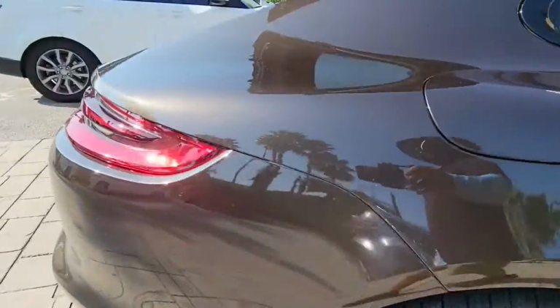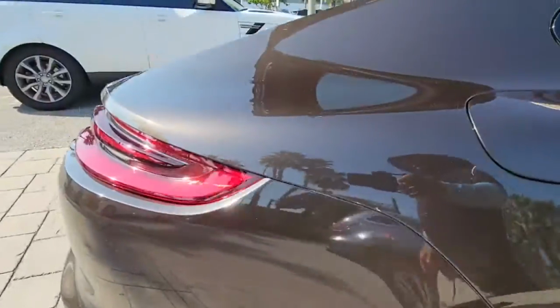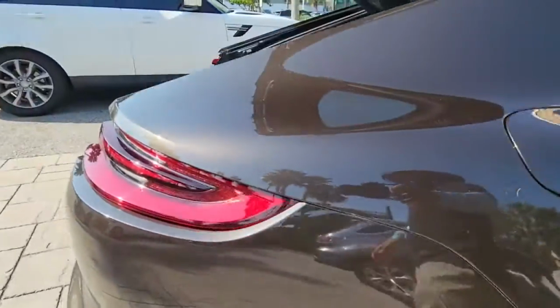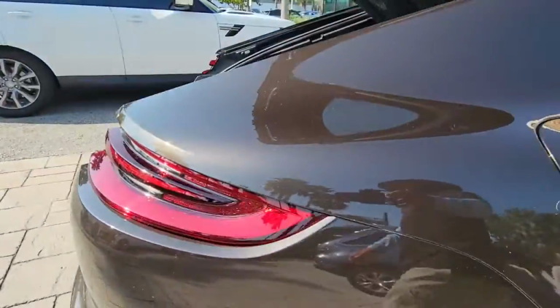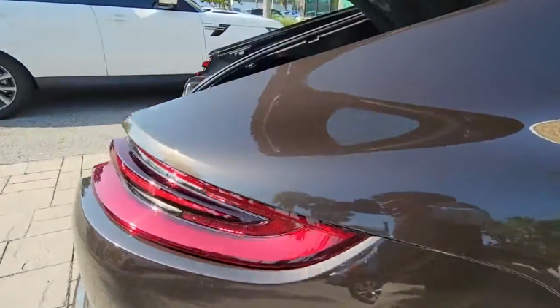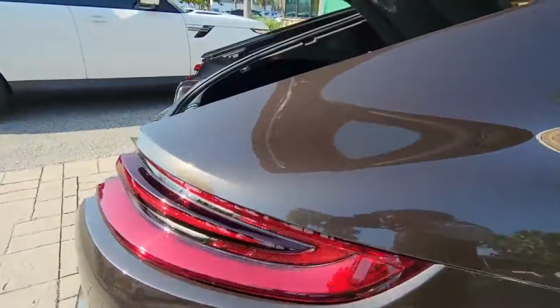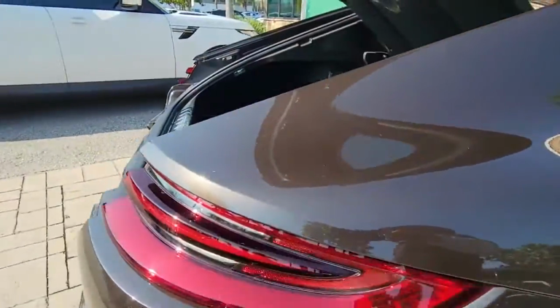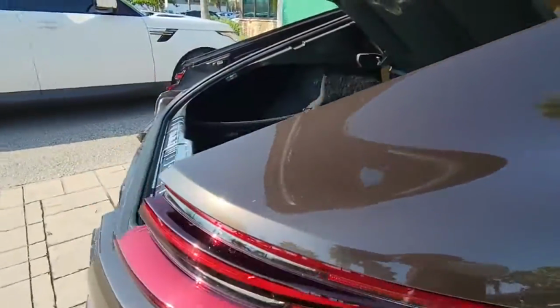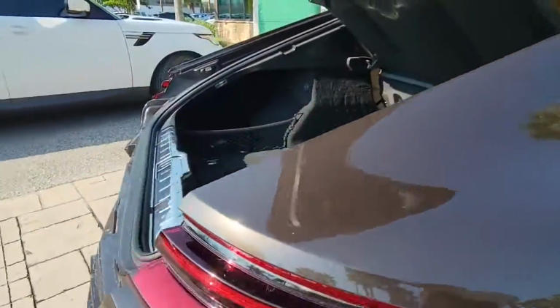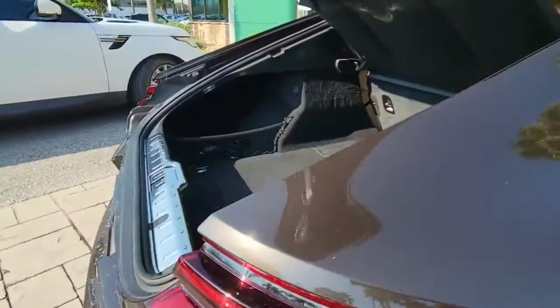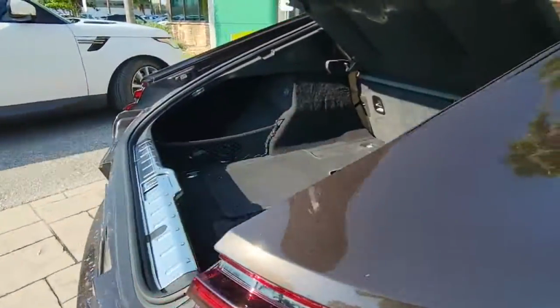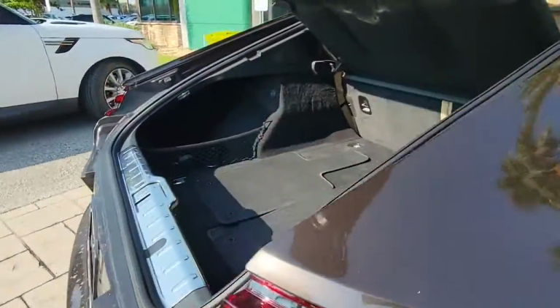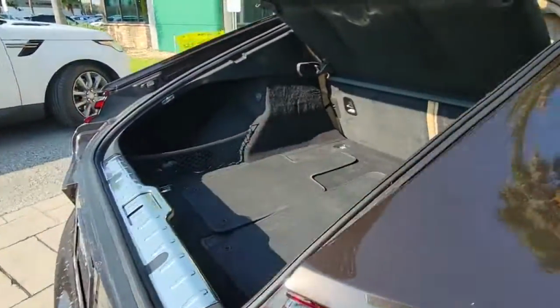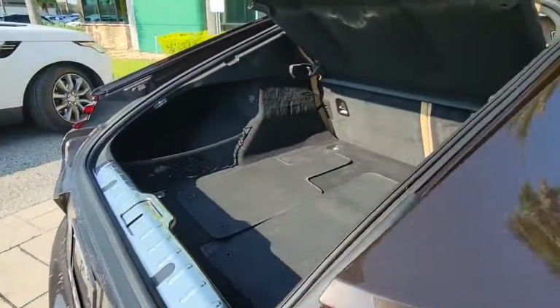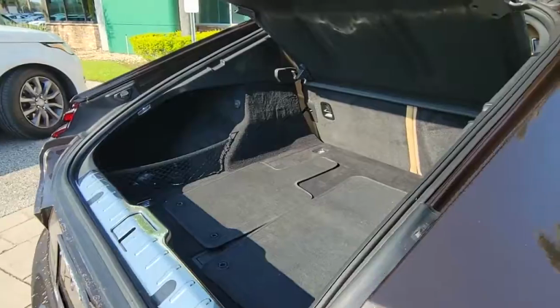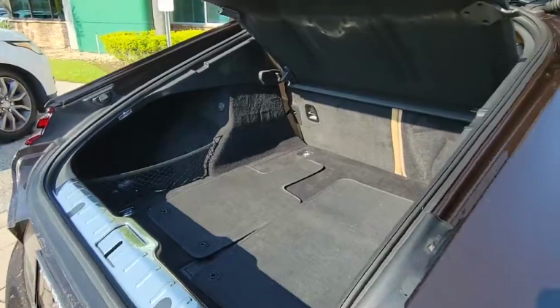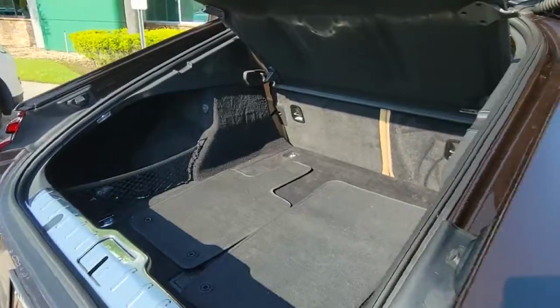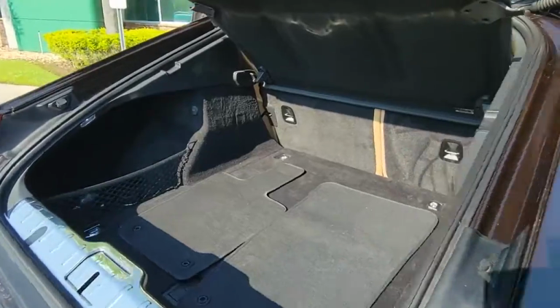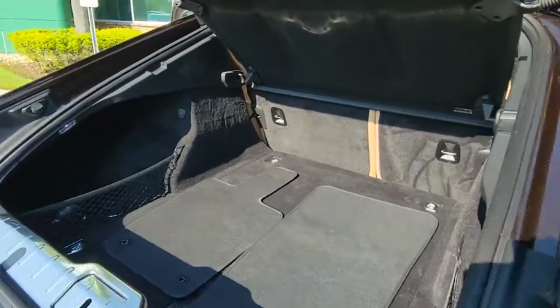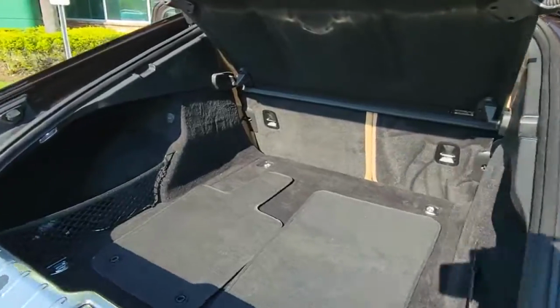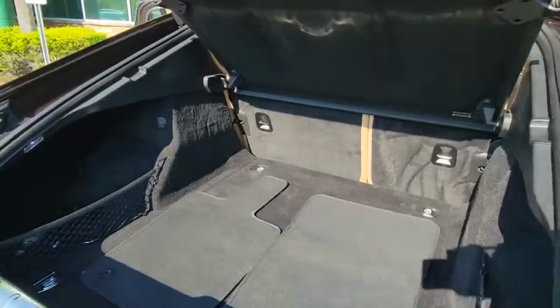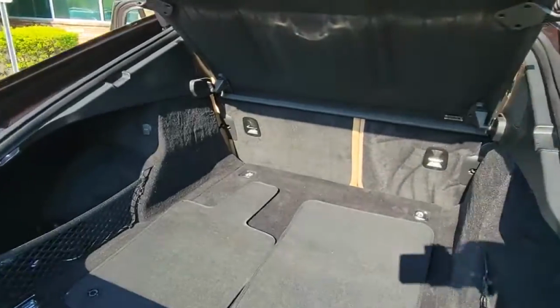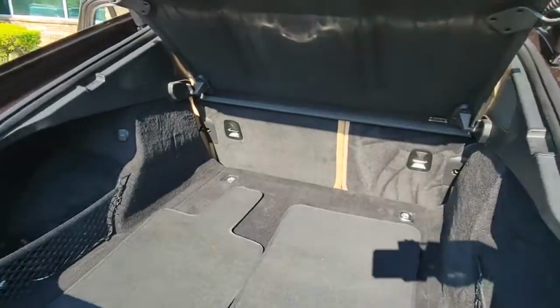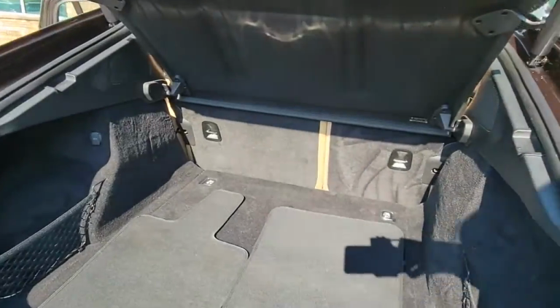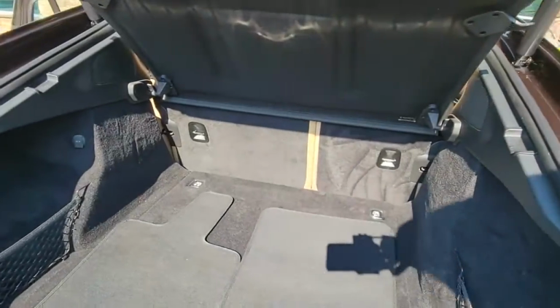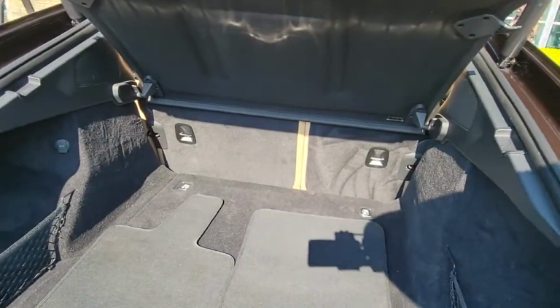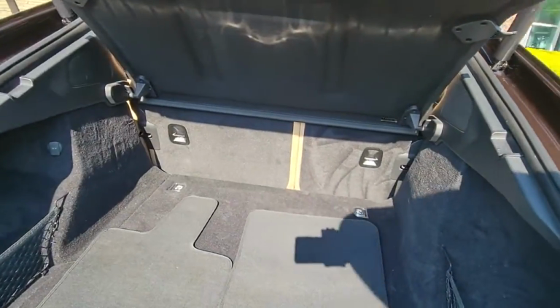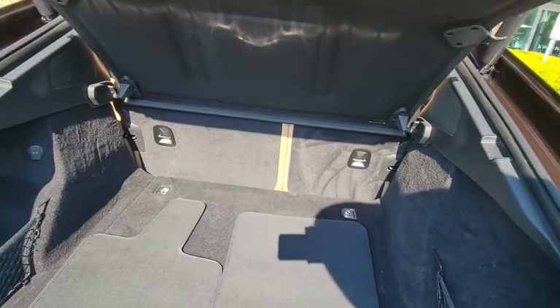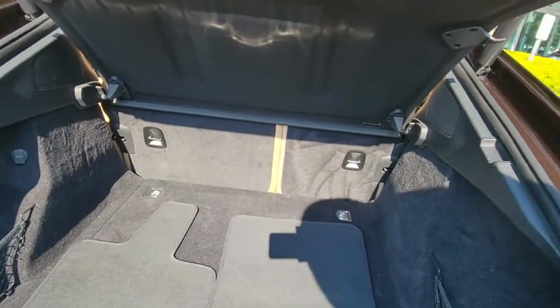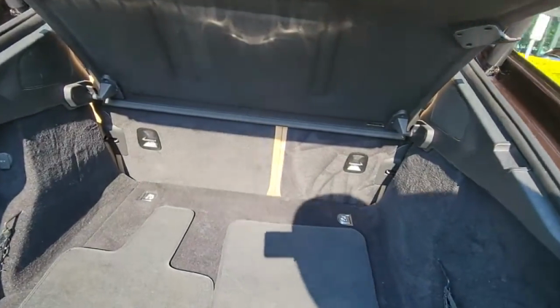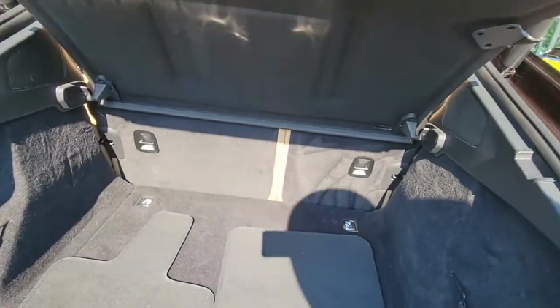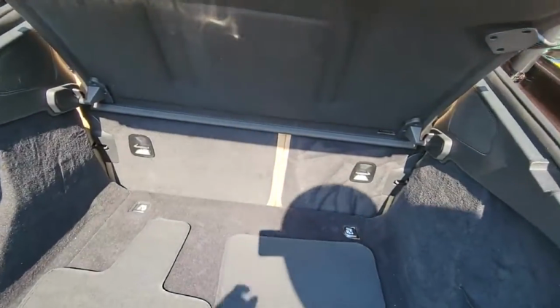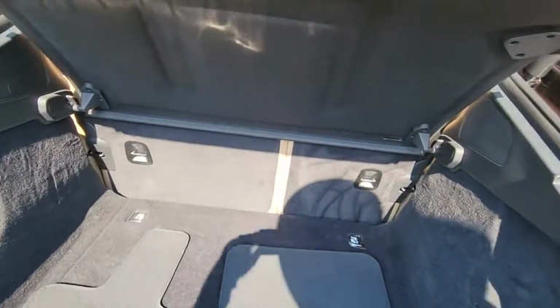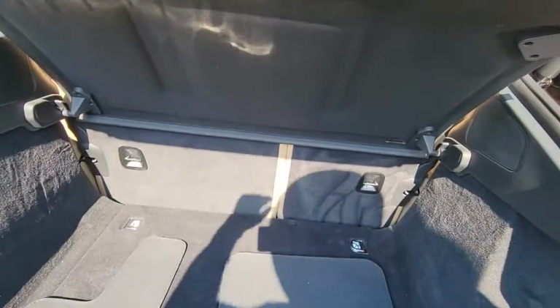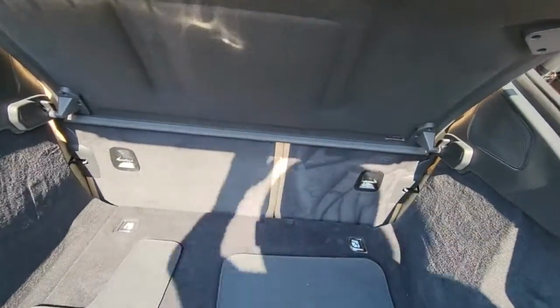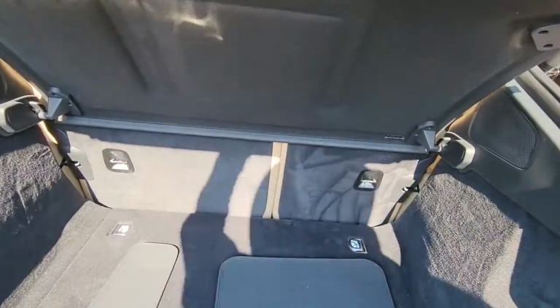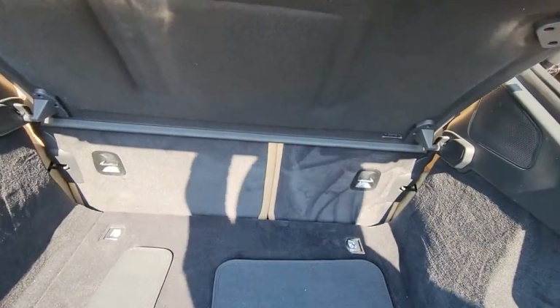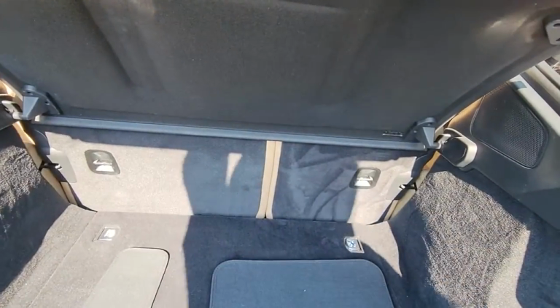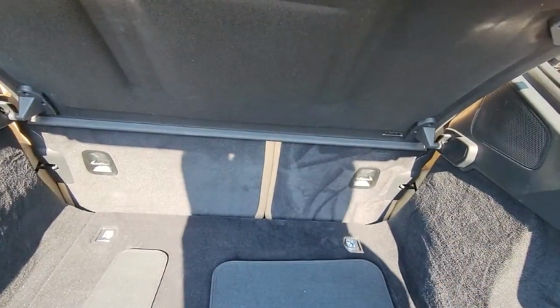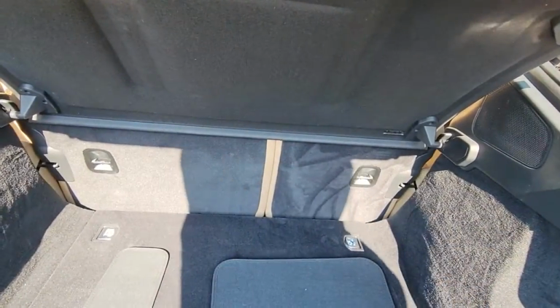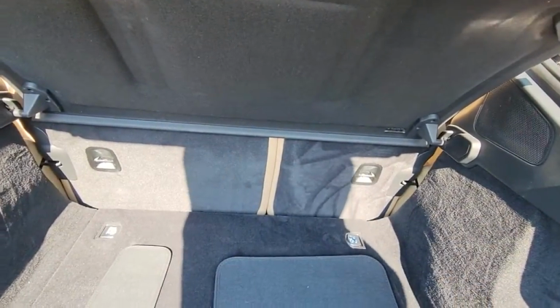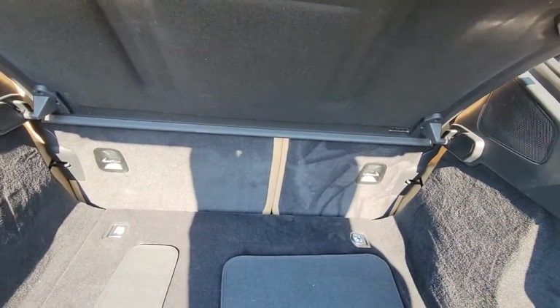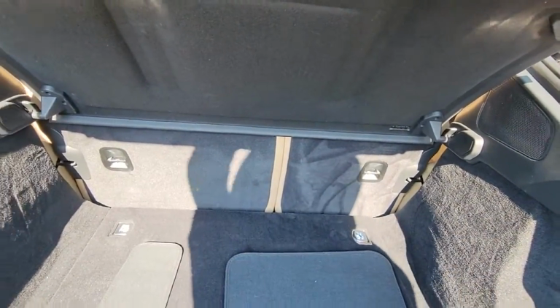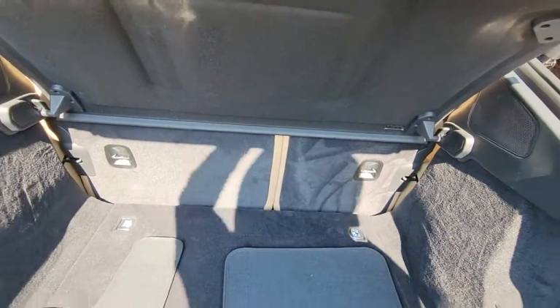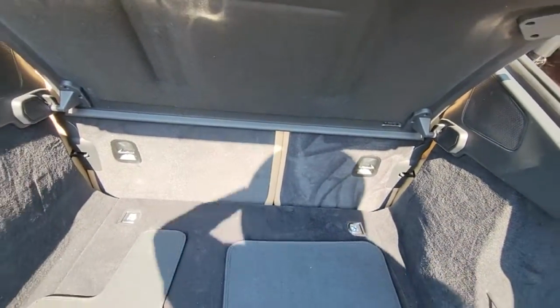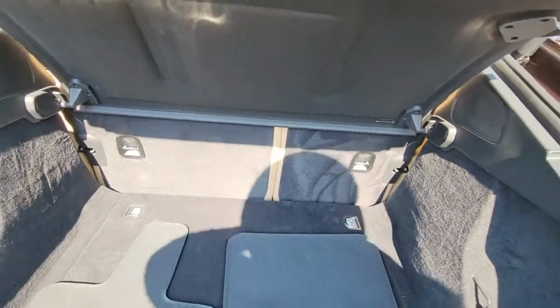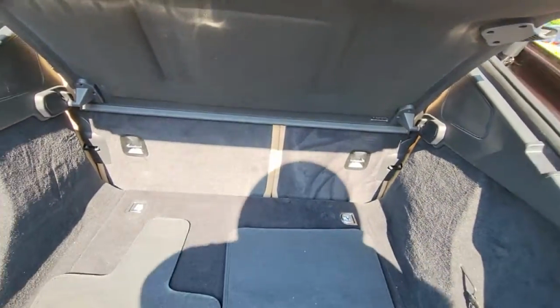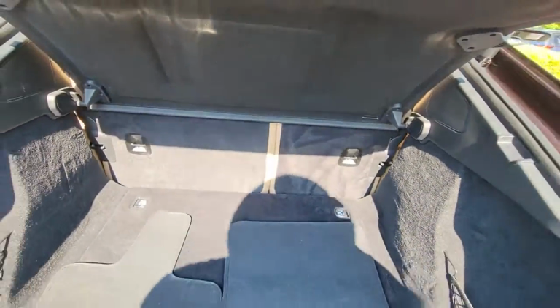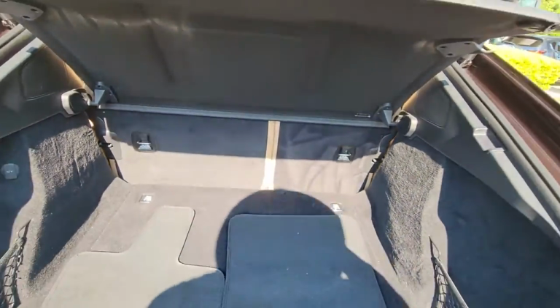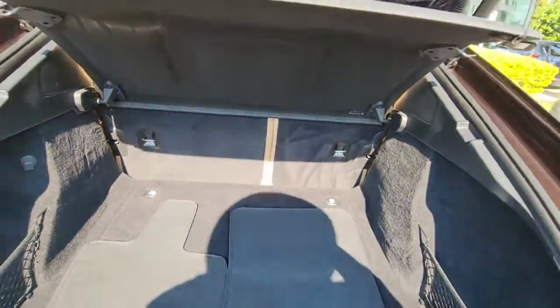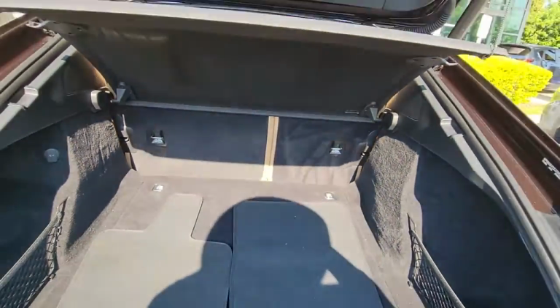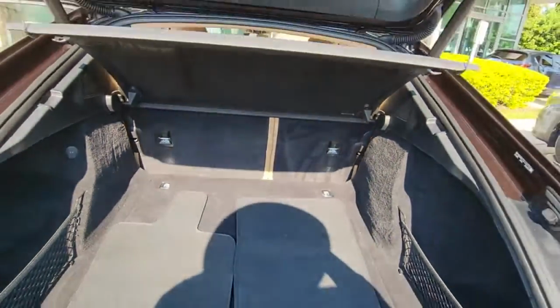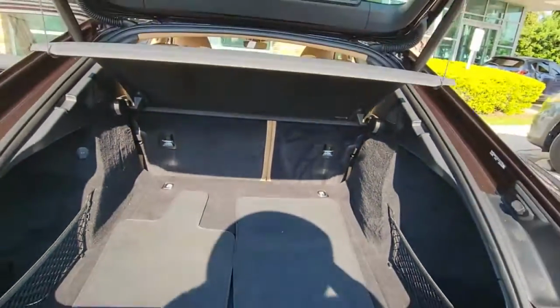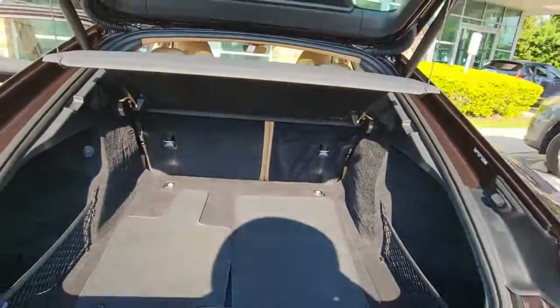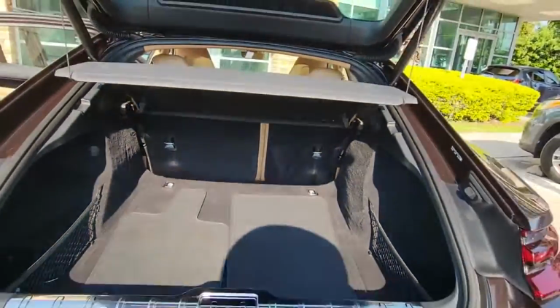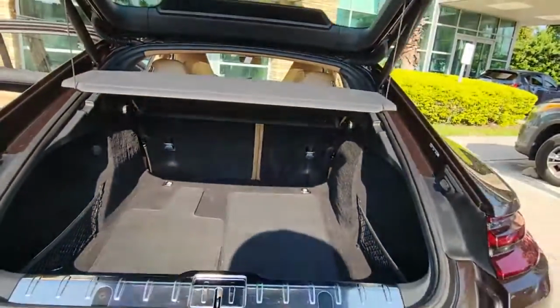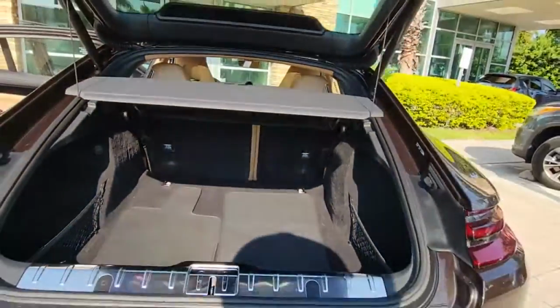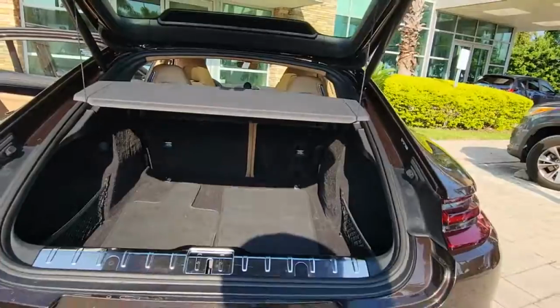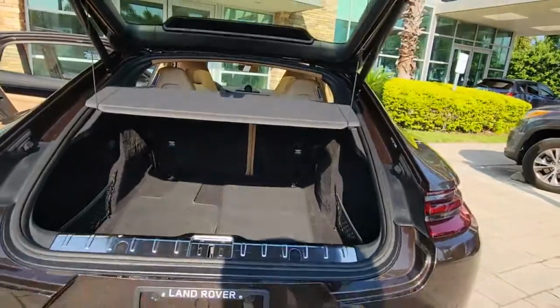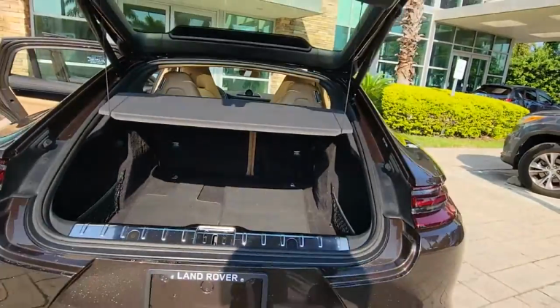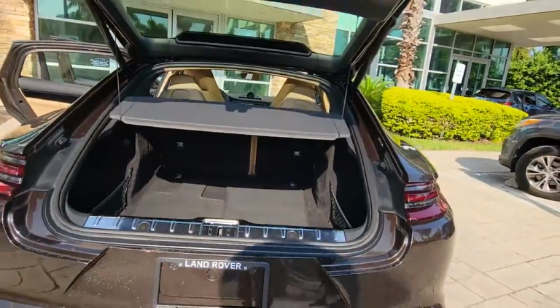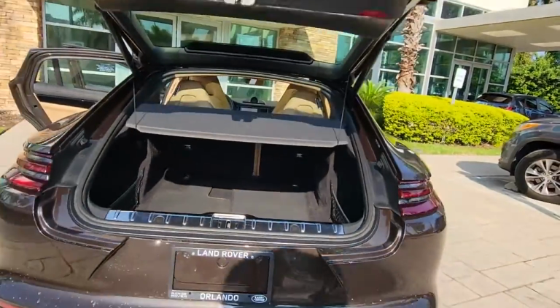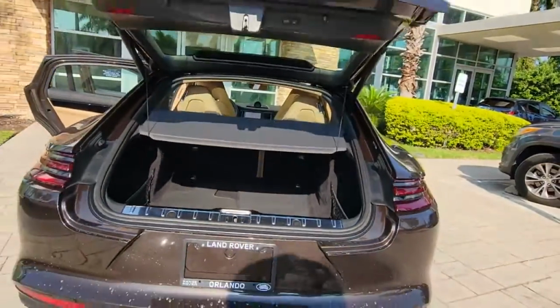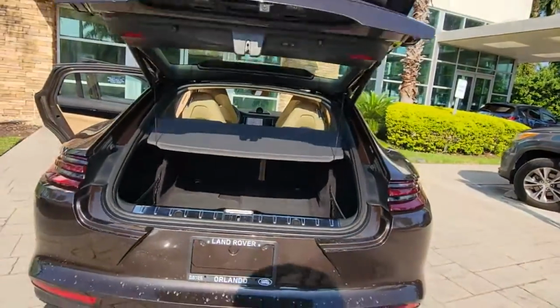Masterfully designed and appointed with a suite of premium amenities, this spacious sports sedan offers the ideal combination of performance and practicality.